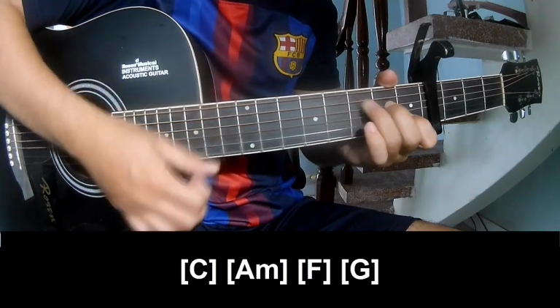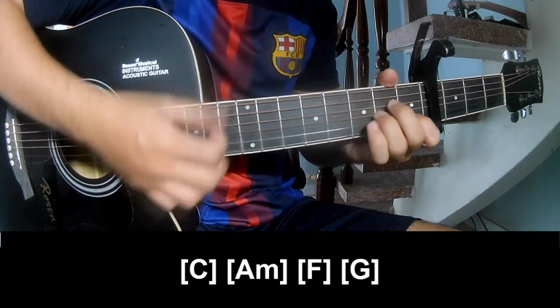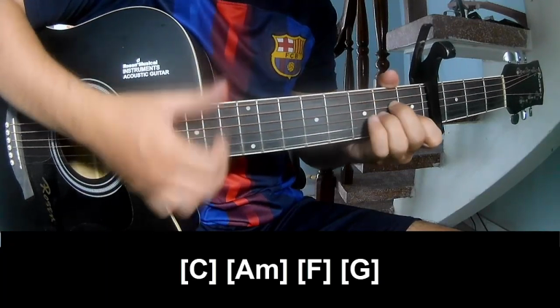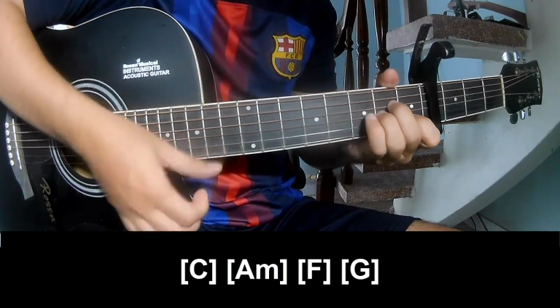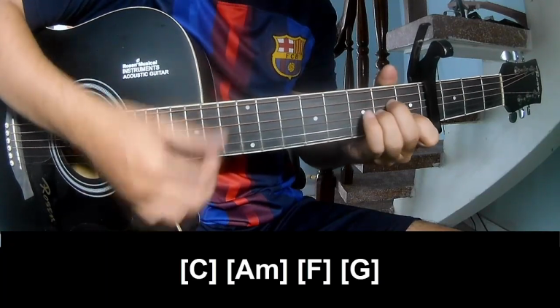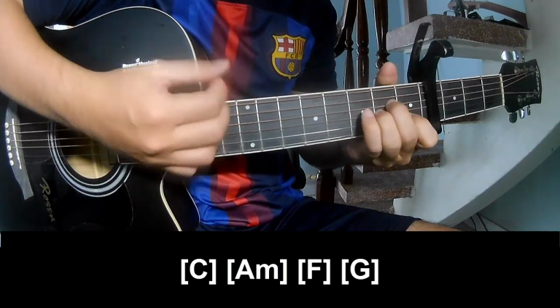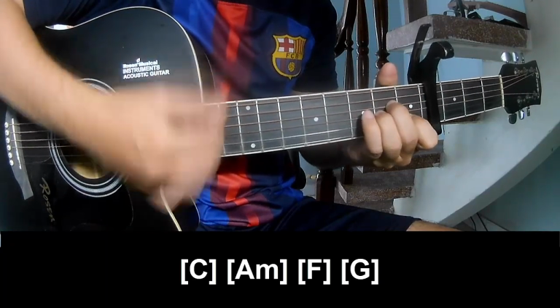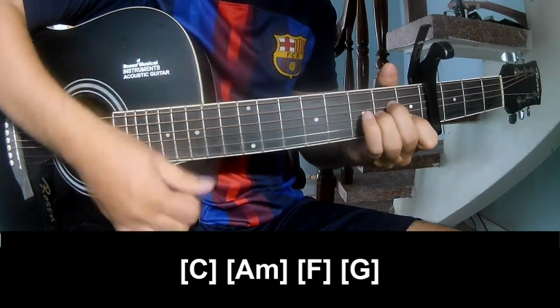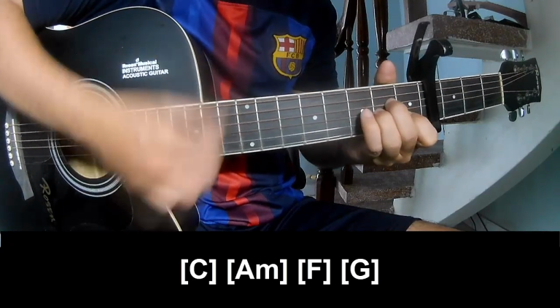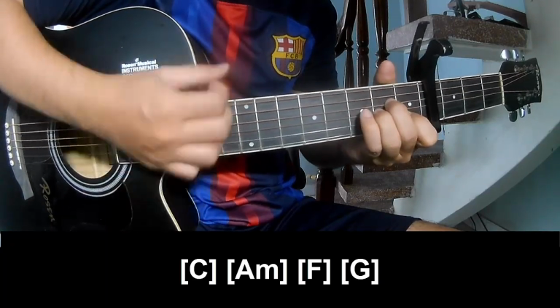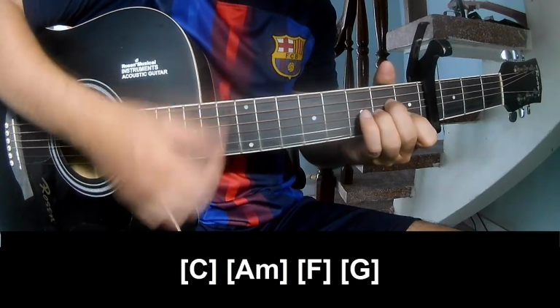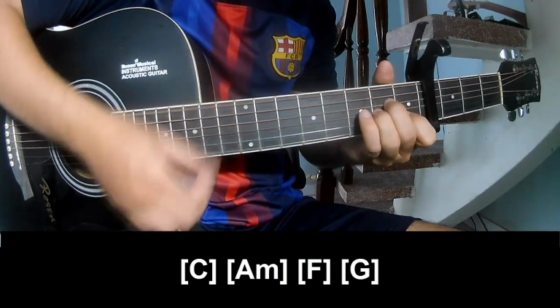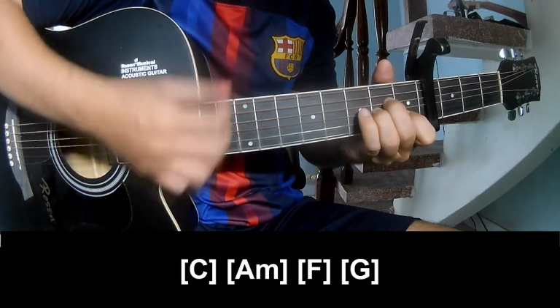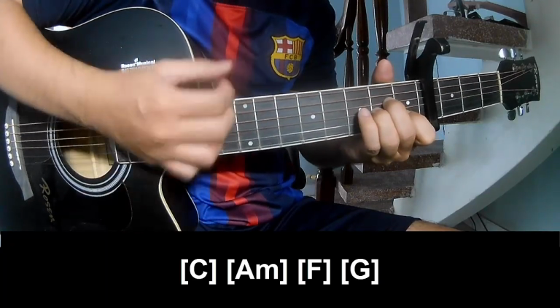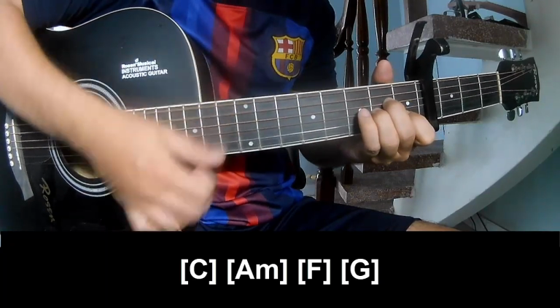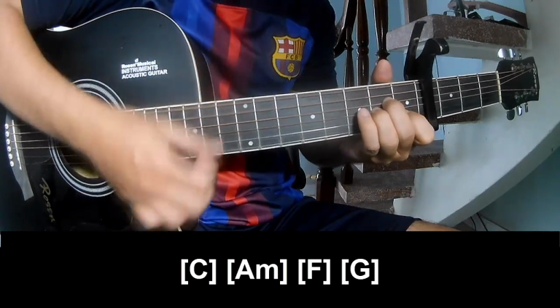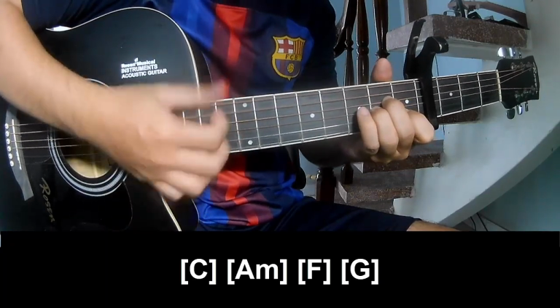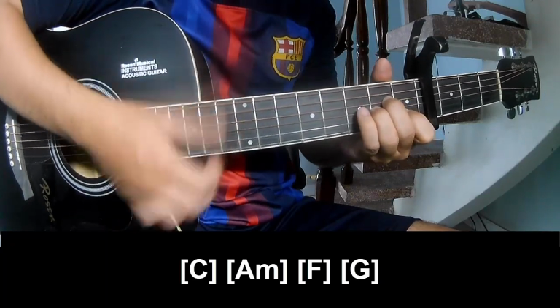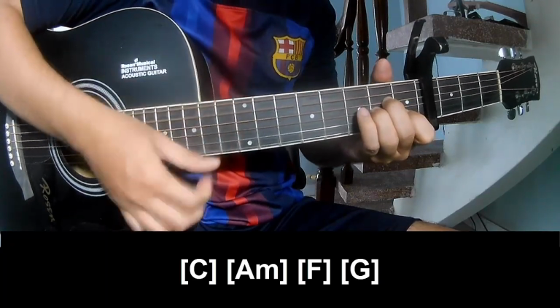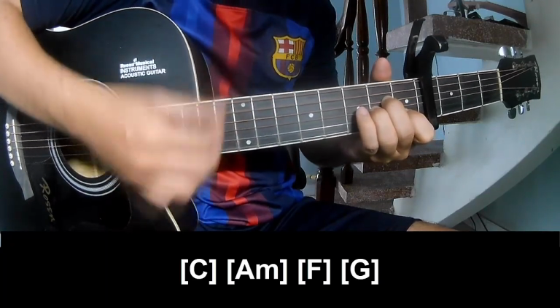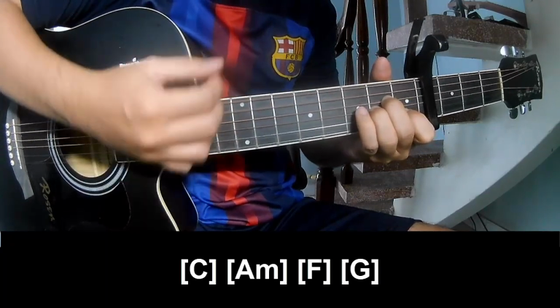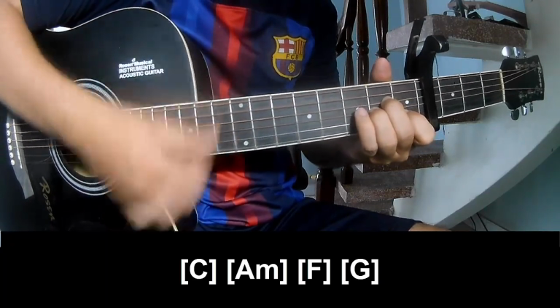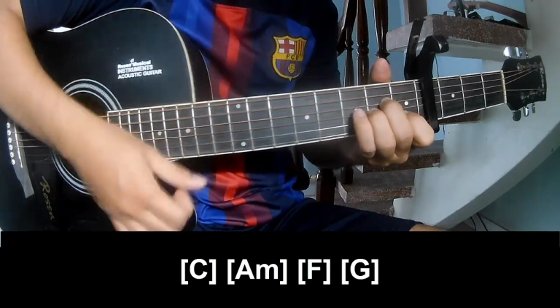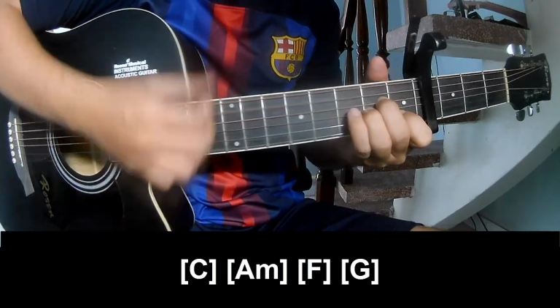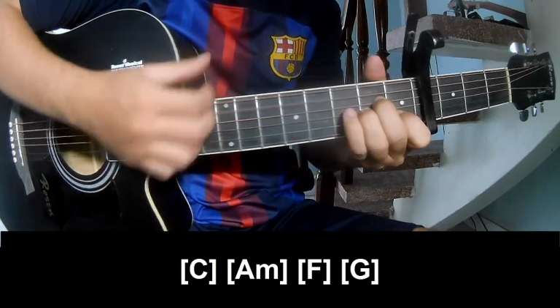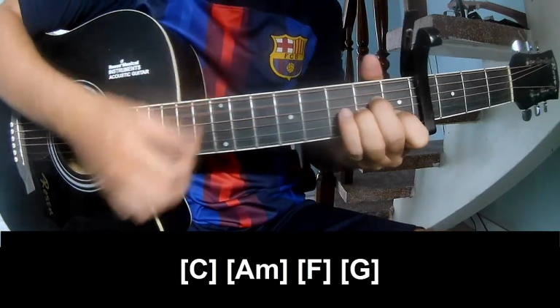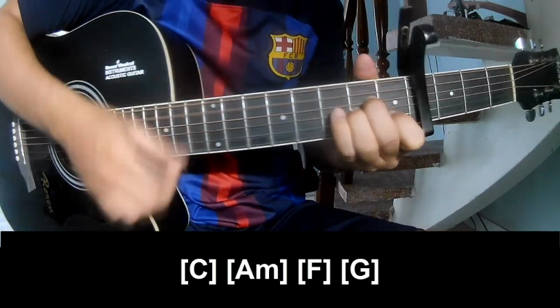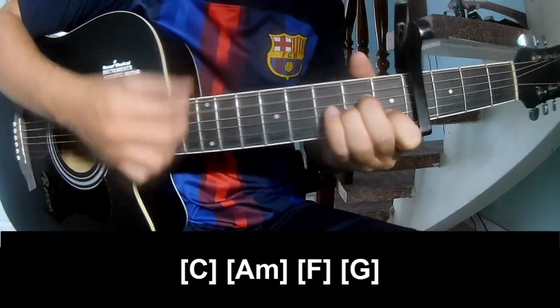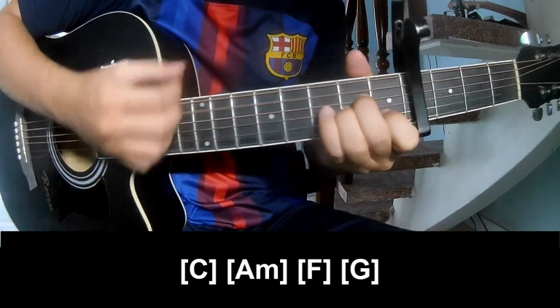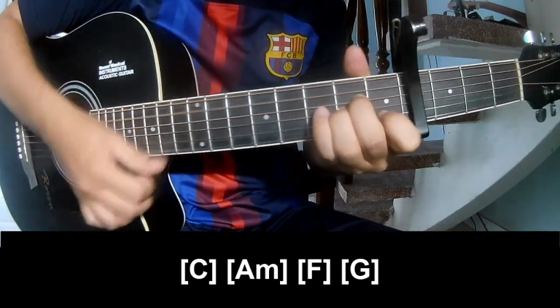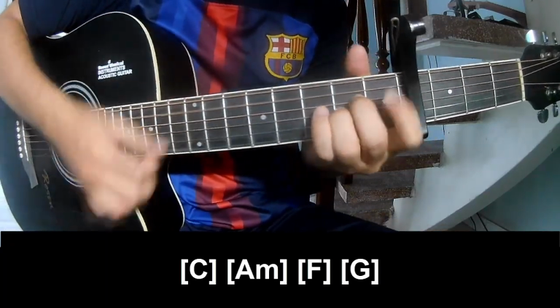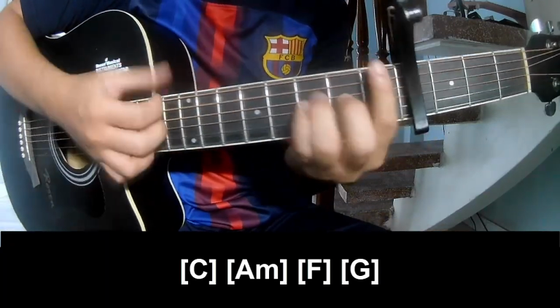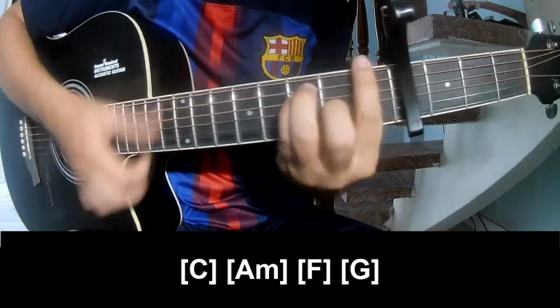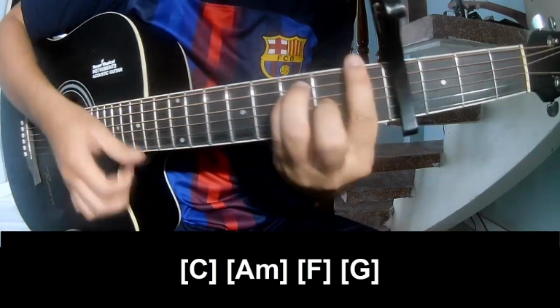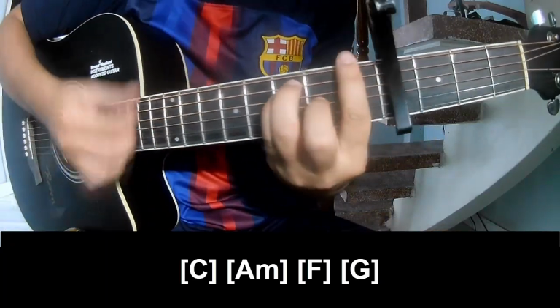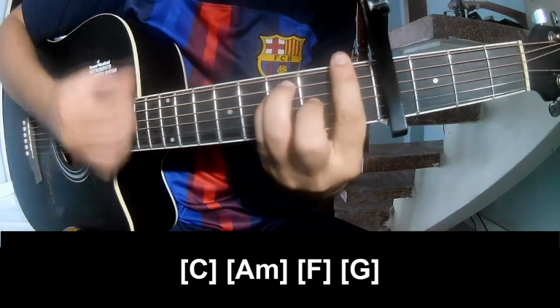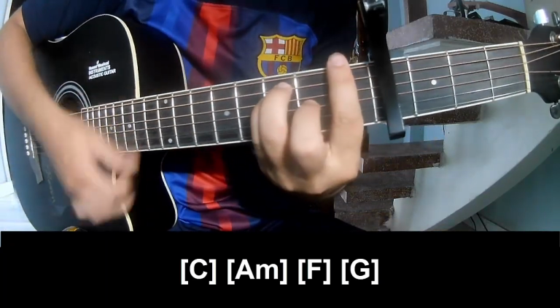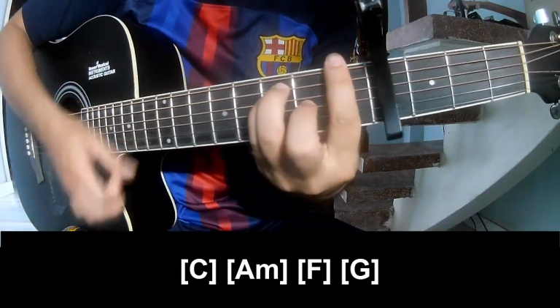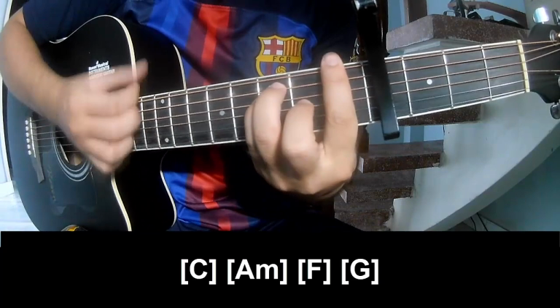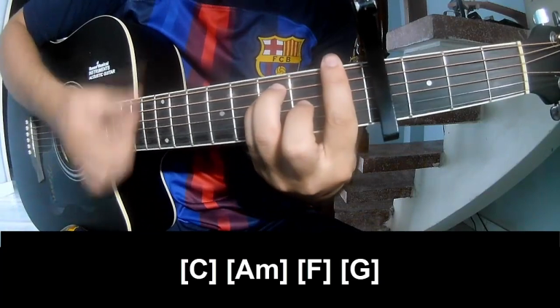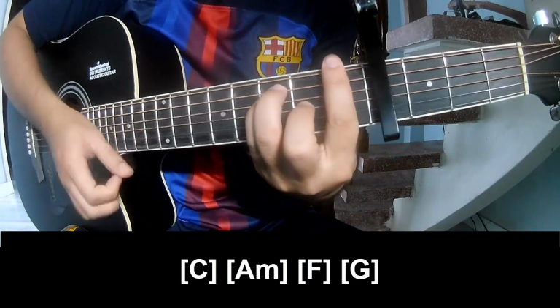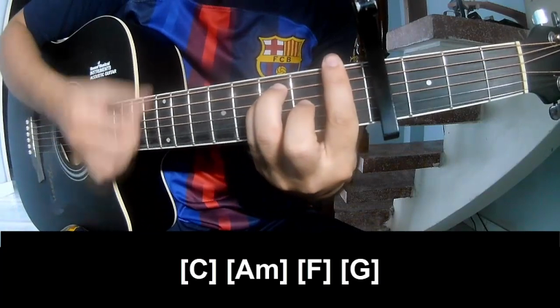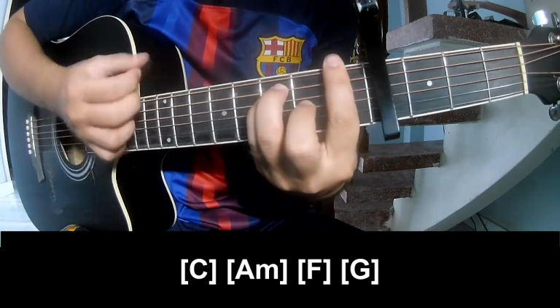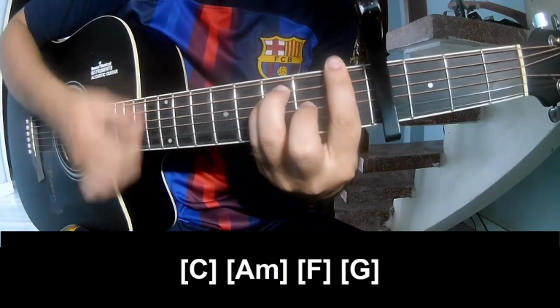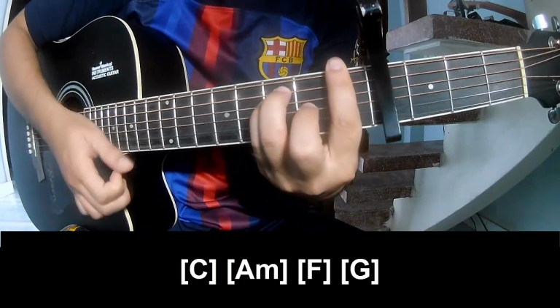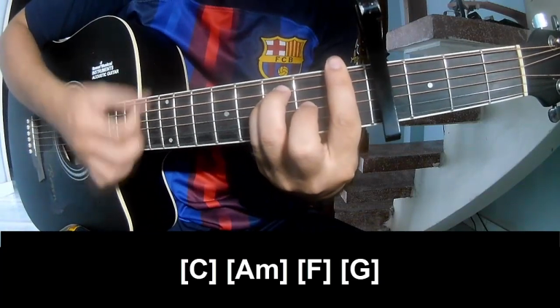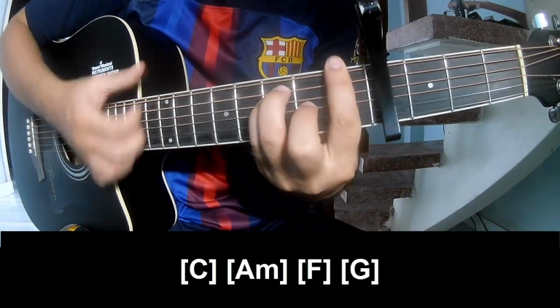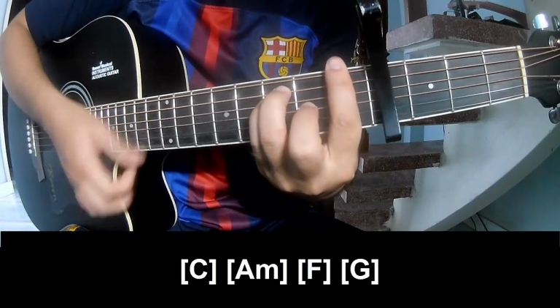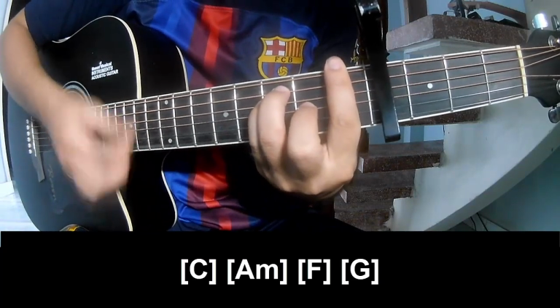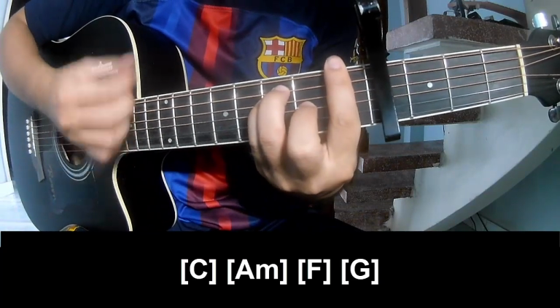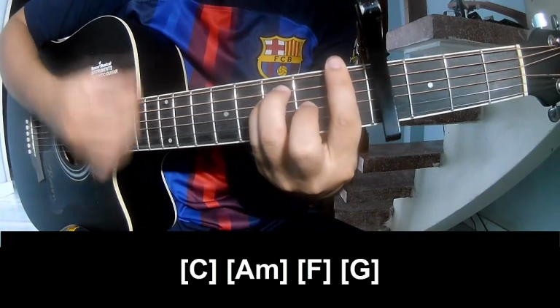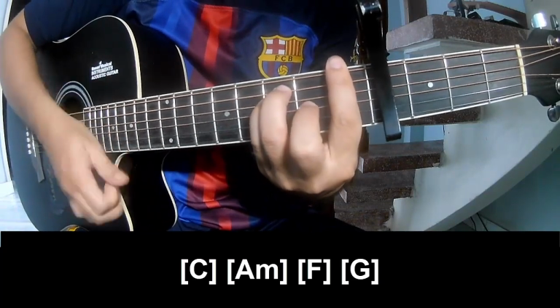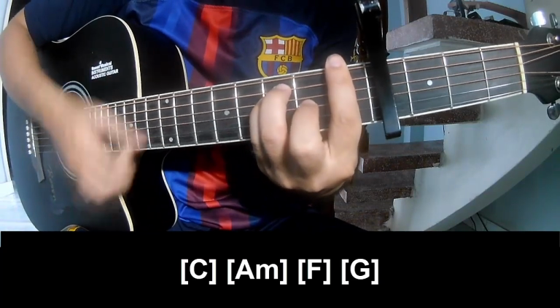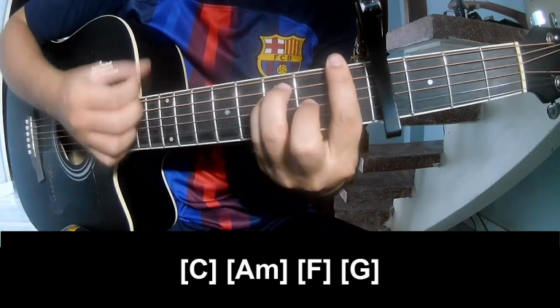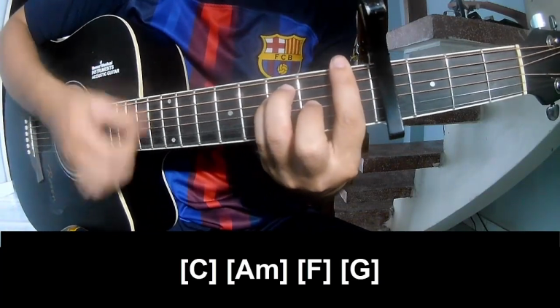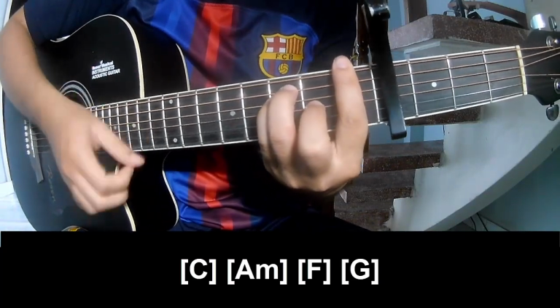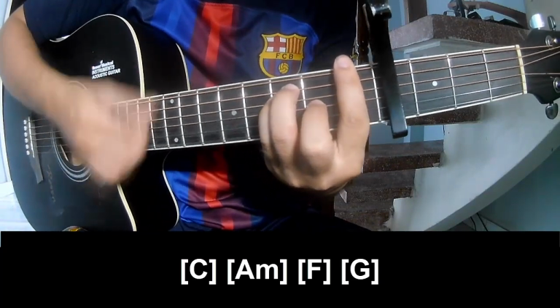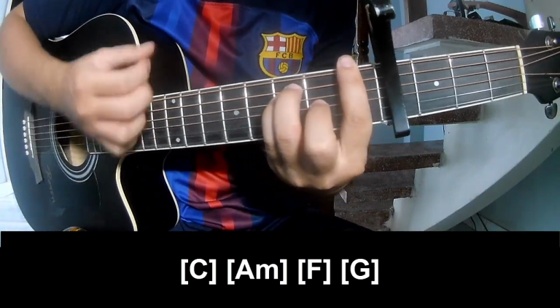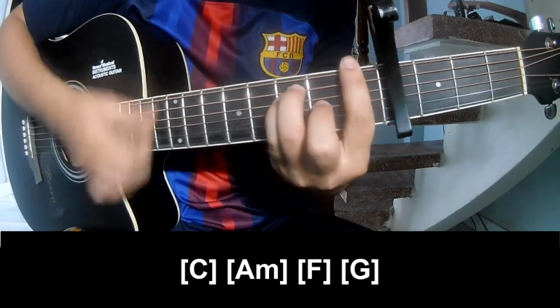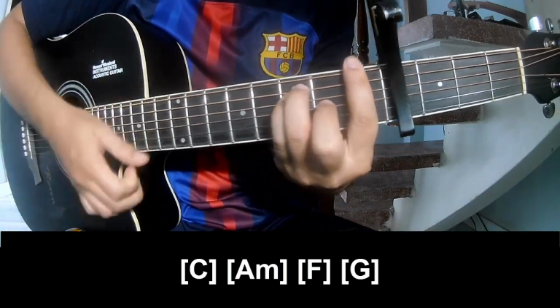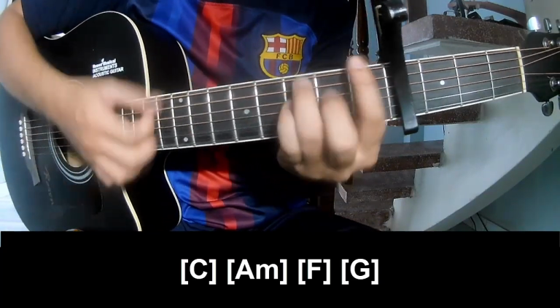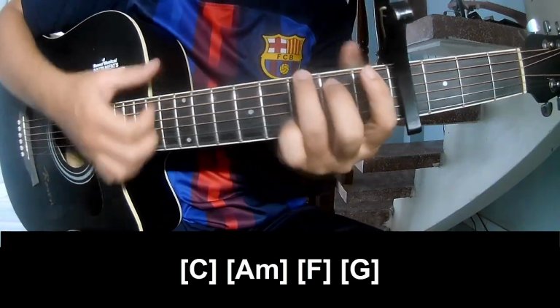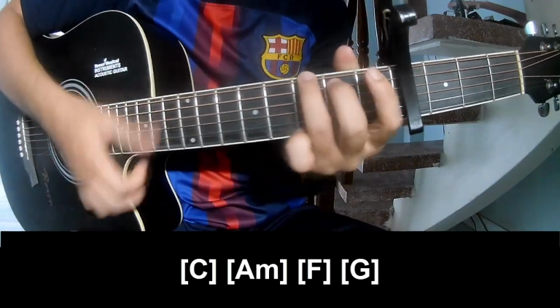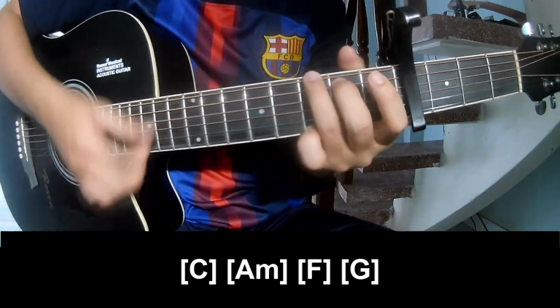The verse chord progression continues: A, M, F, G.